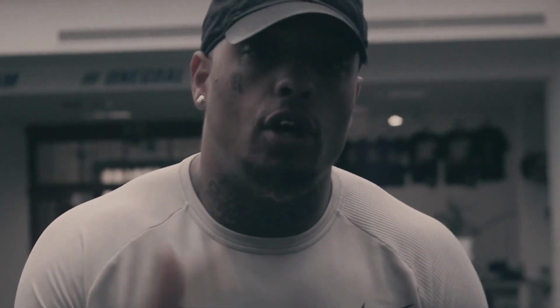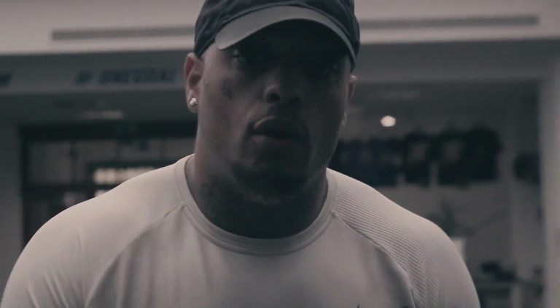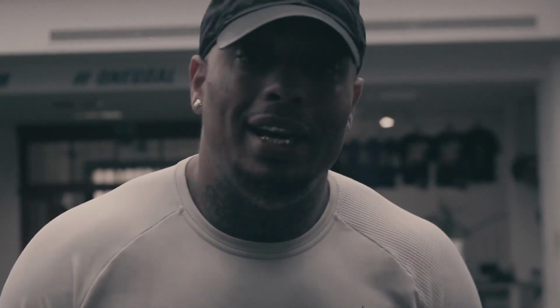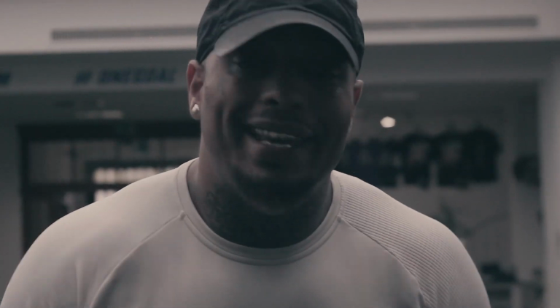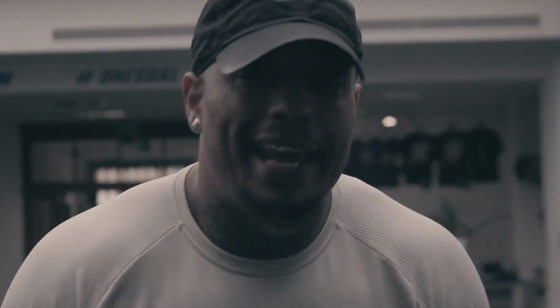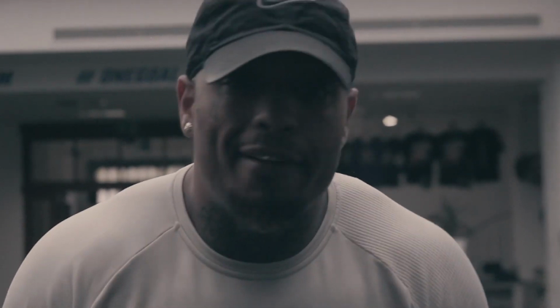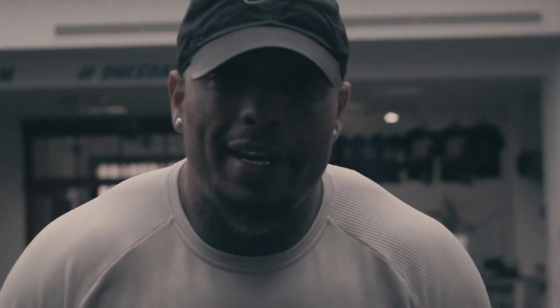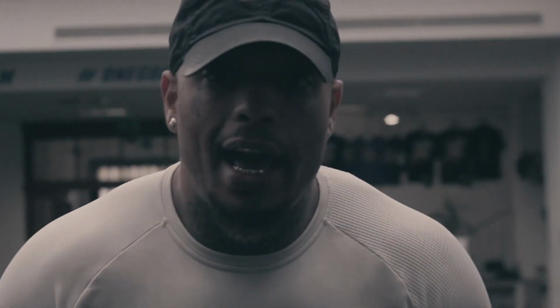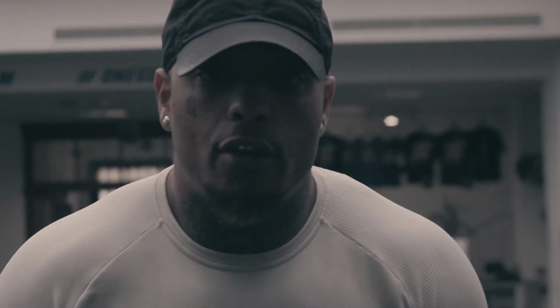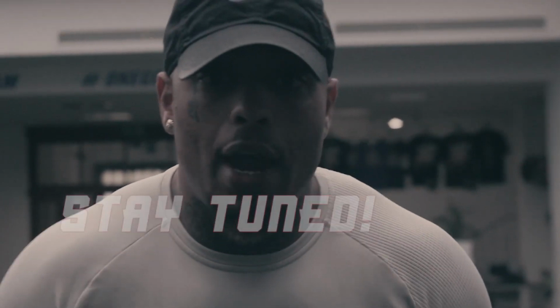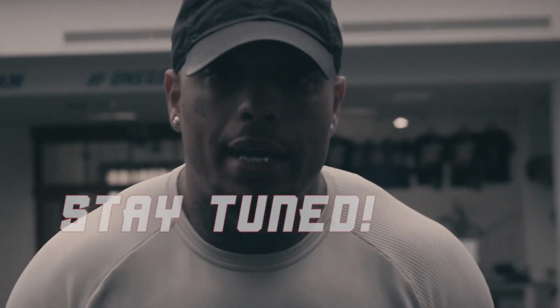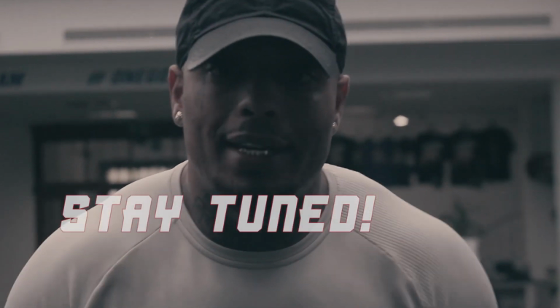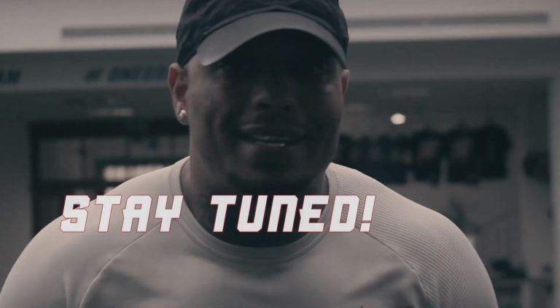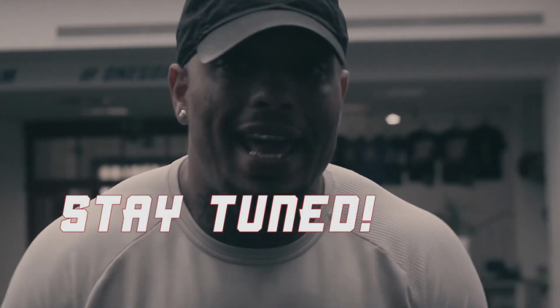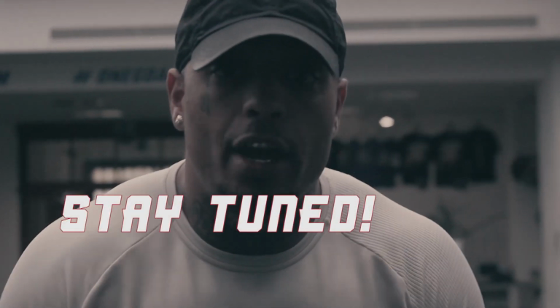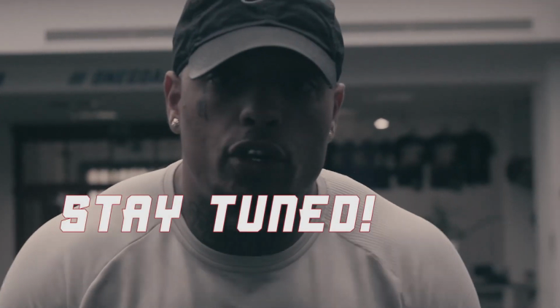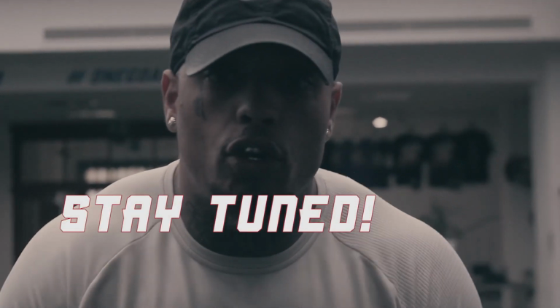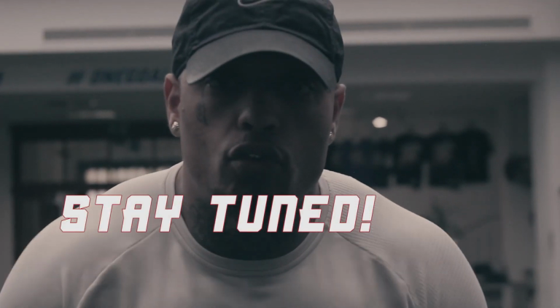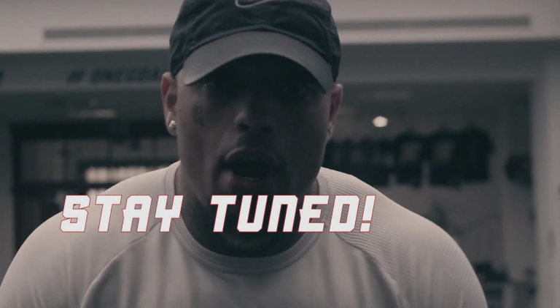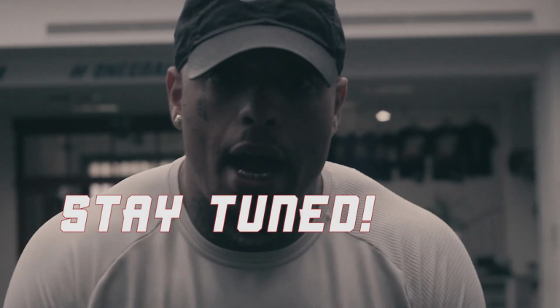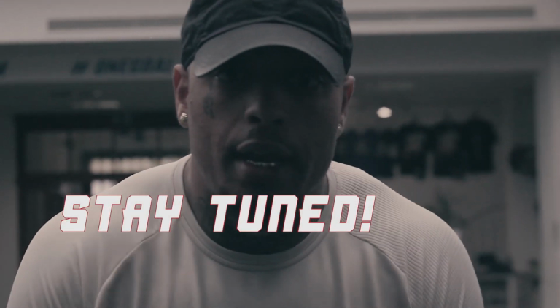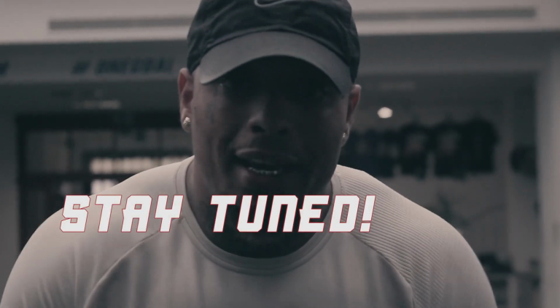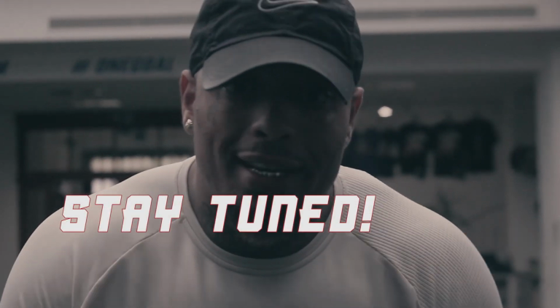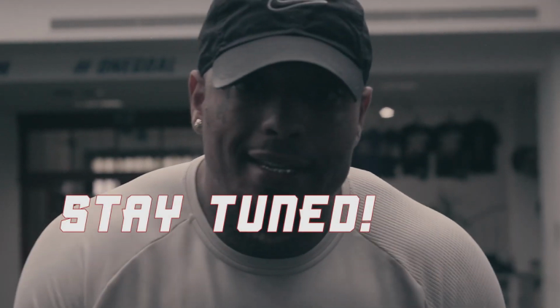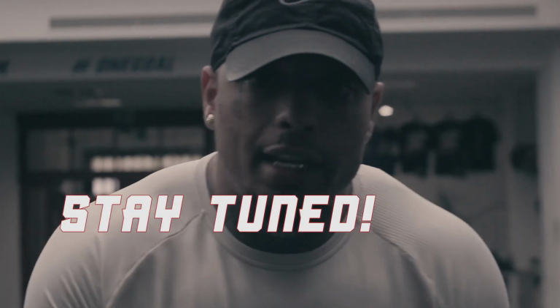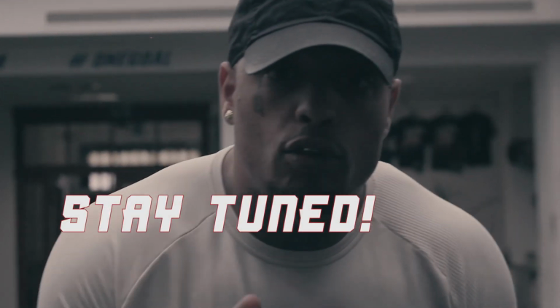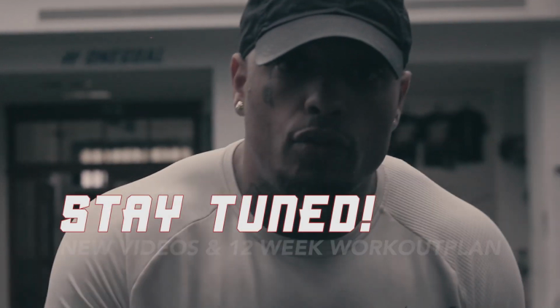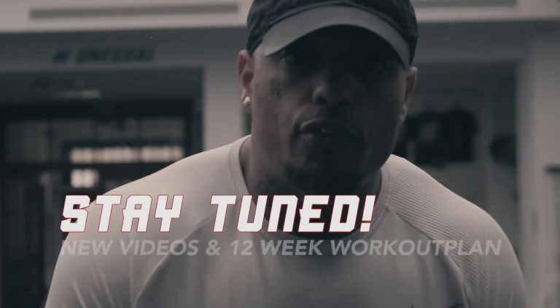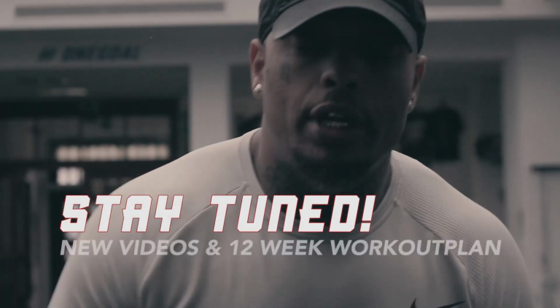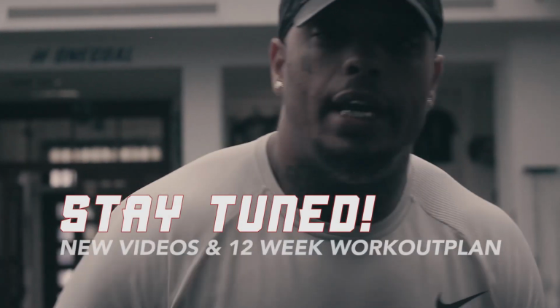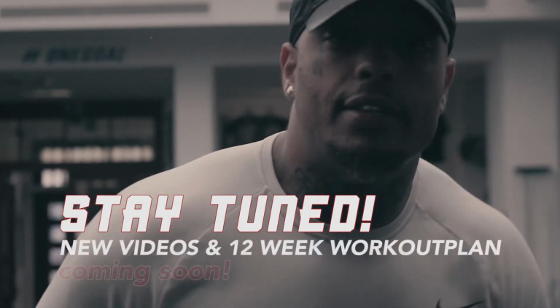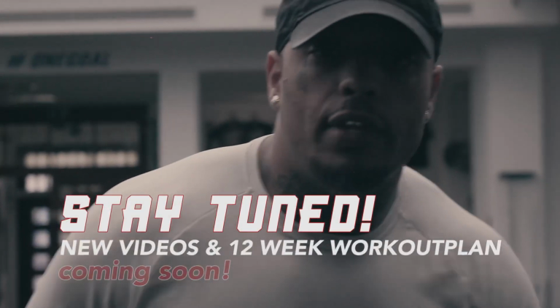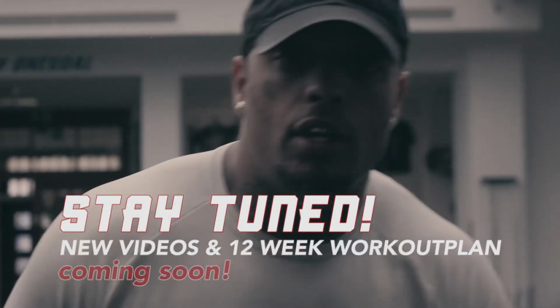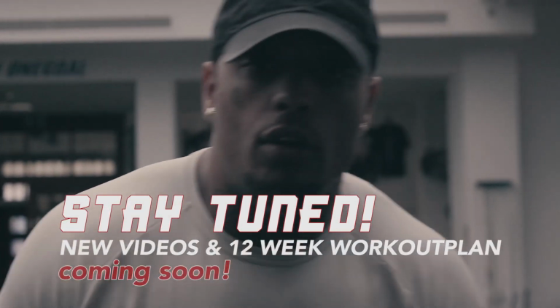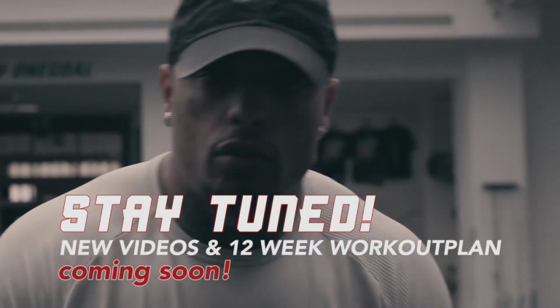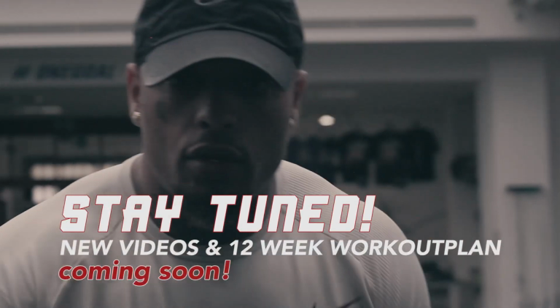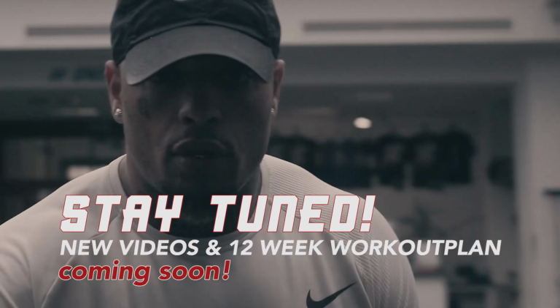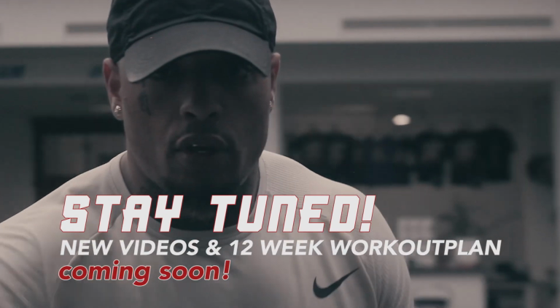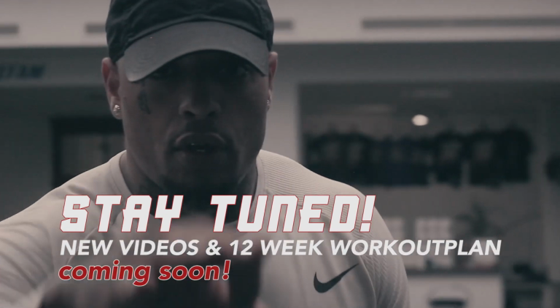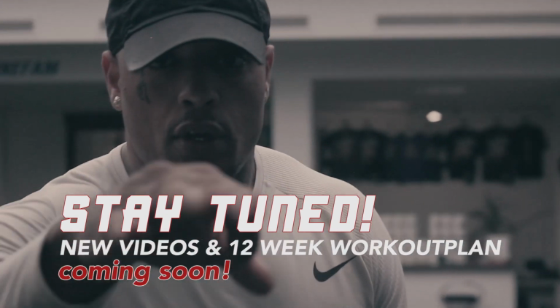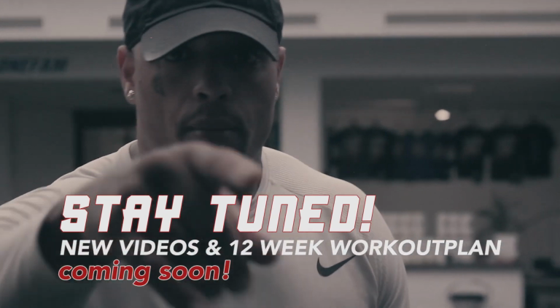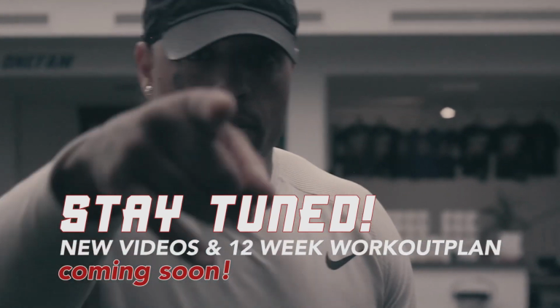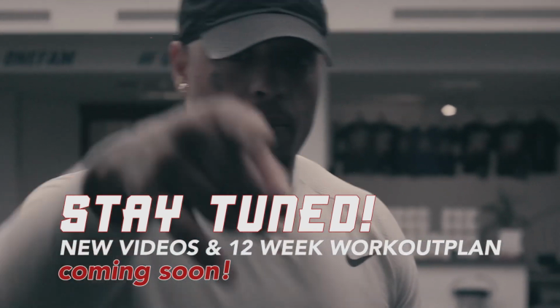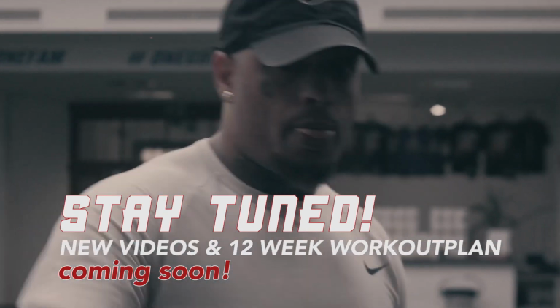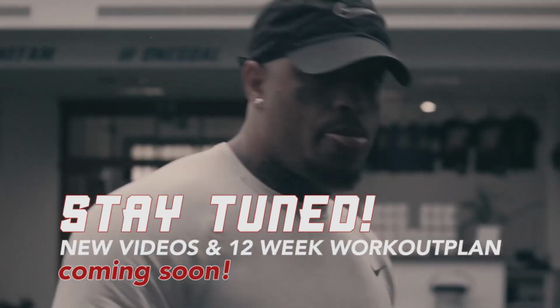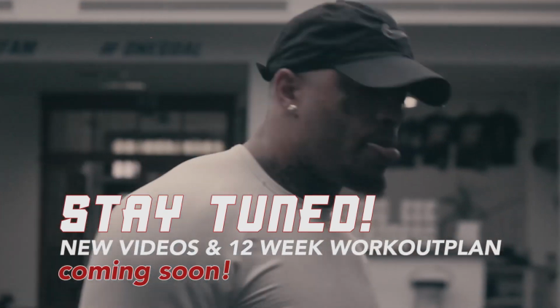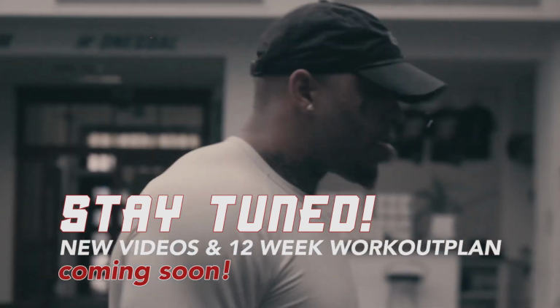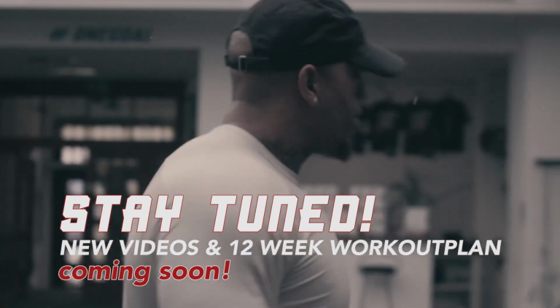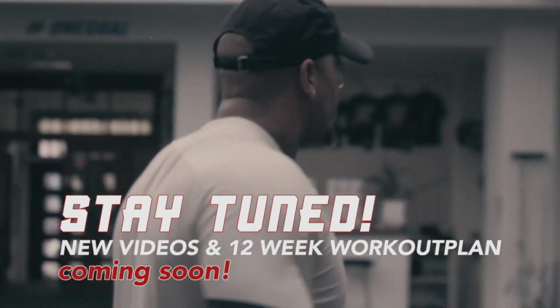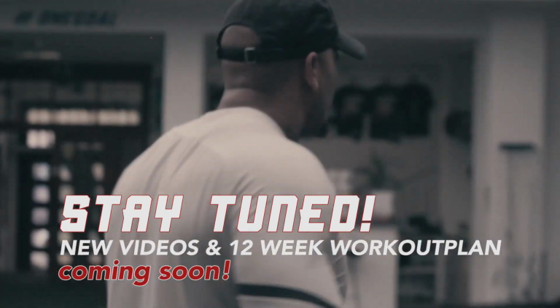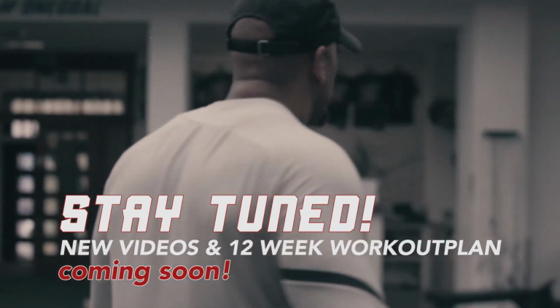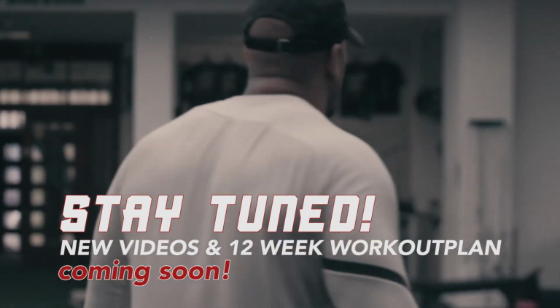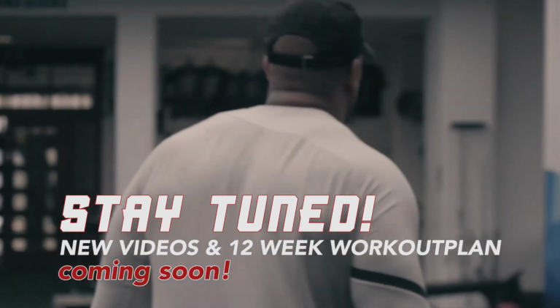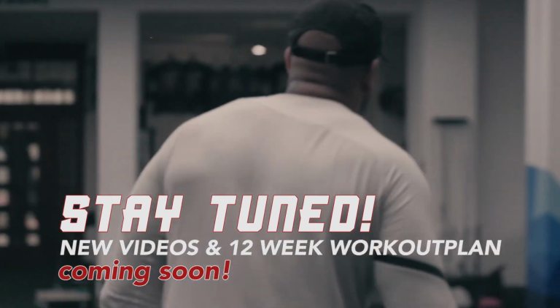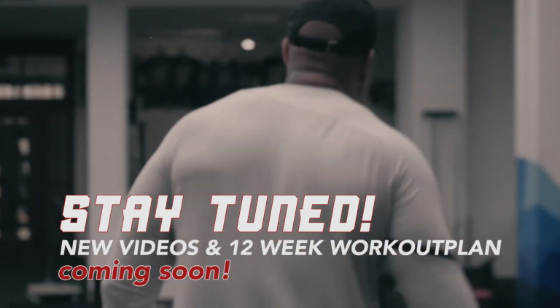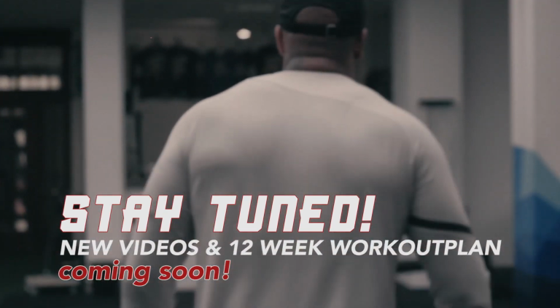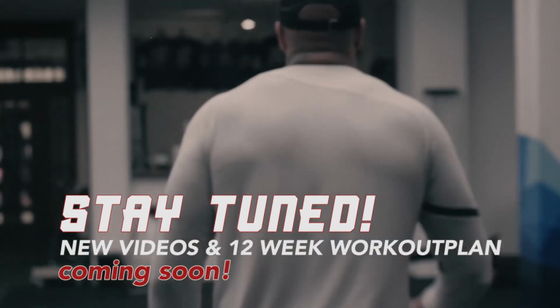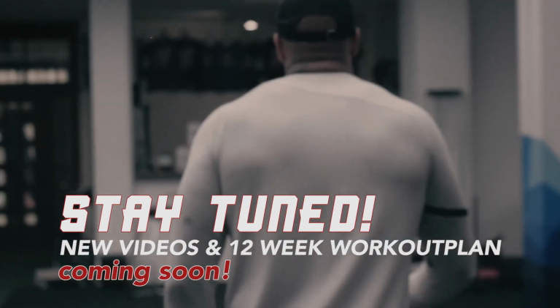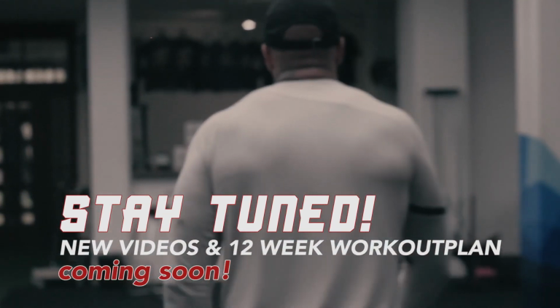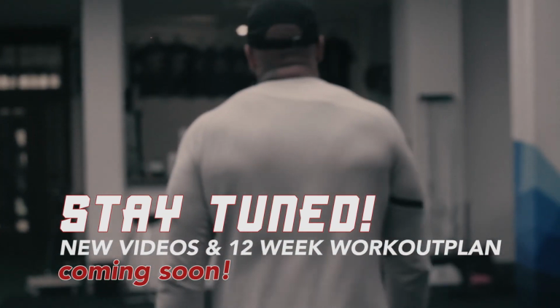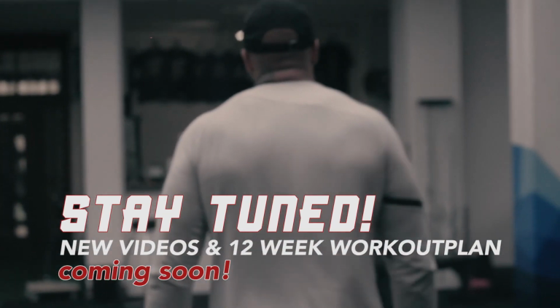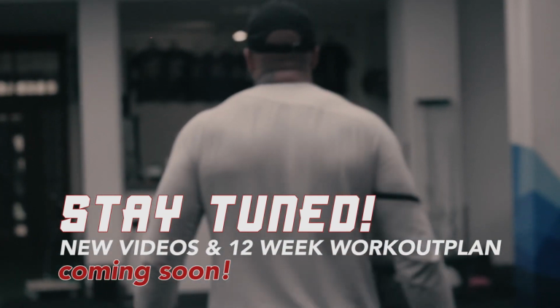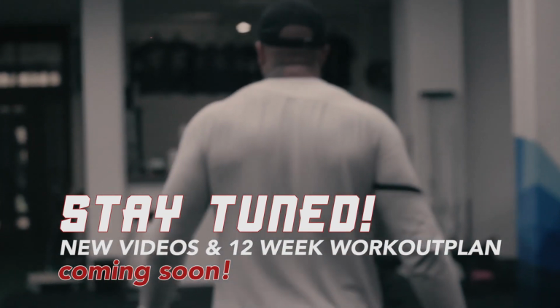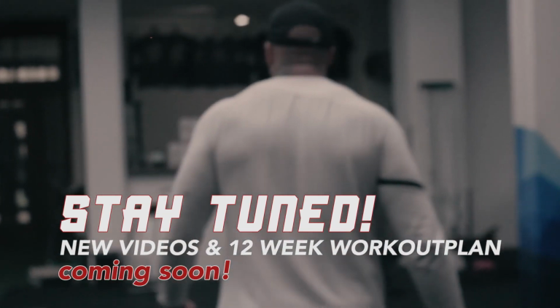So never not grind. Stay on your grind. Stay tuned for the next videos.